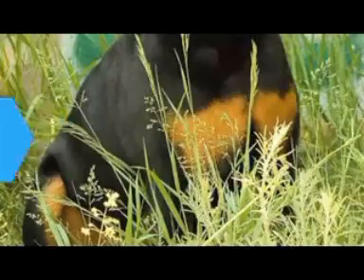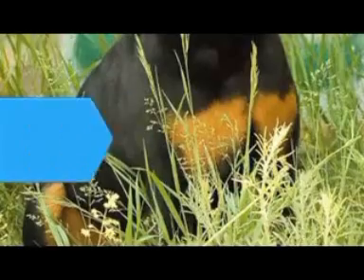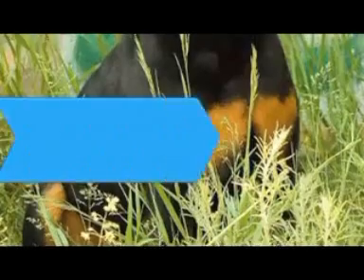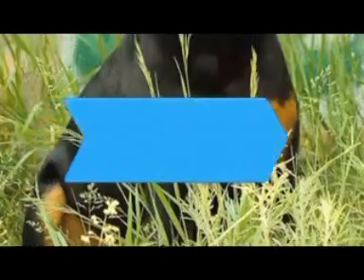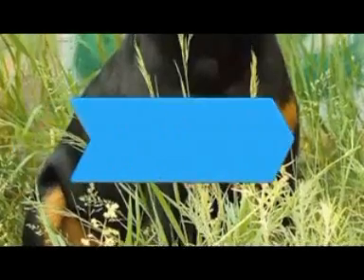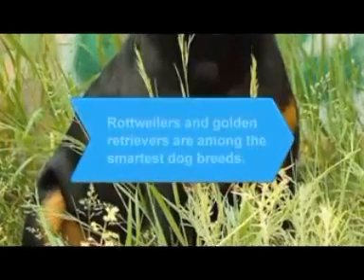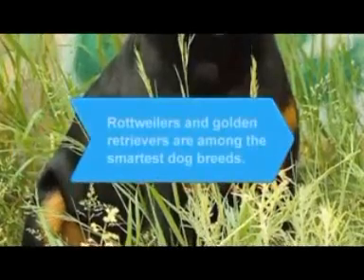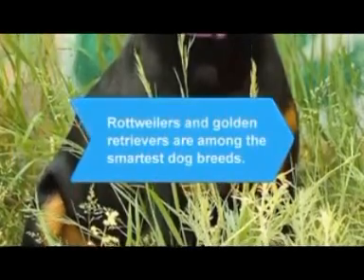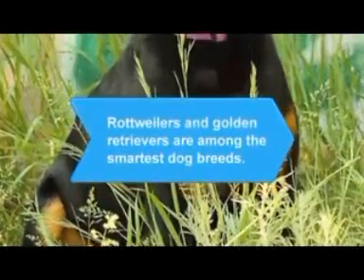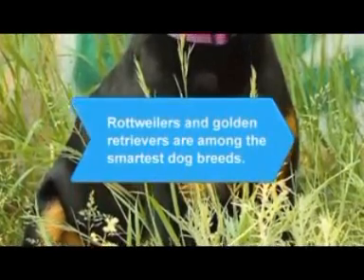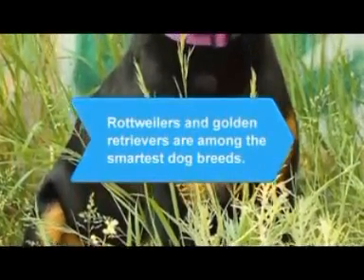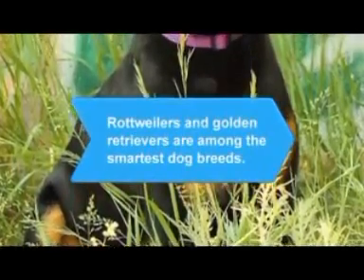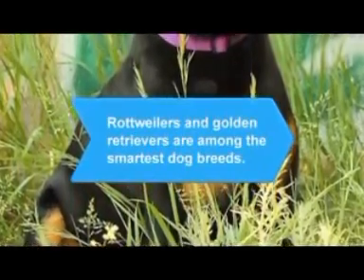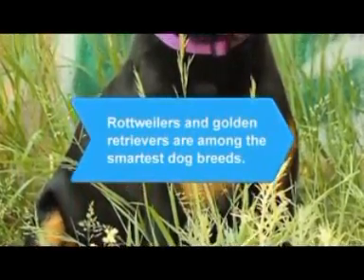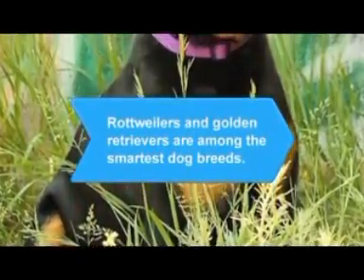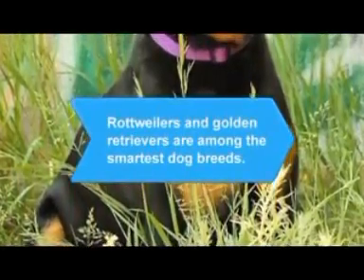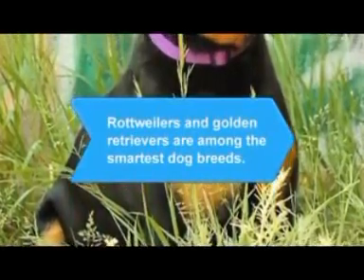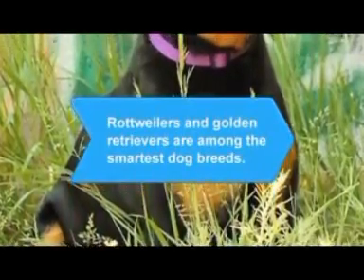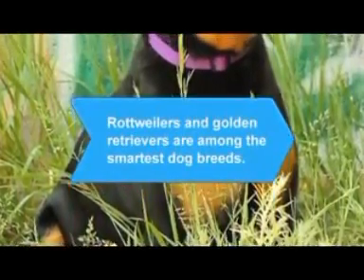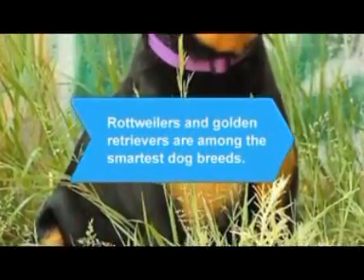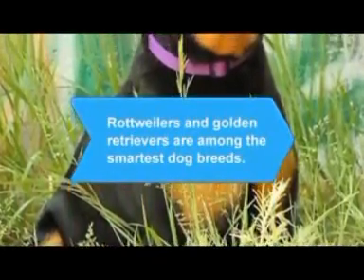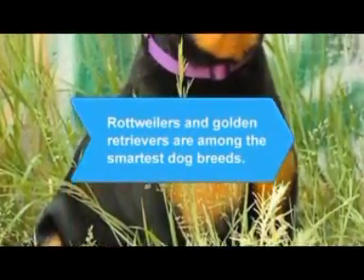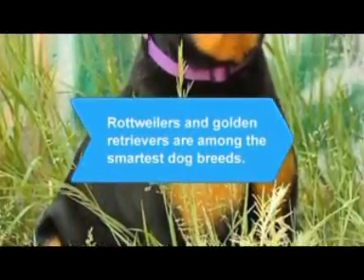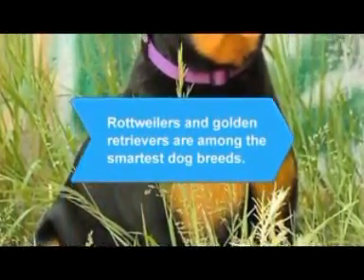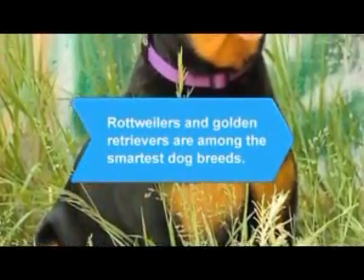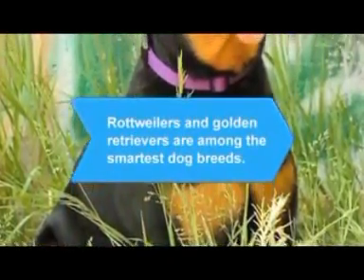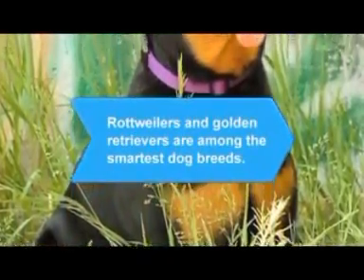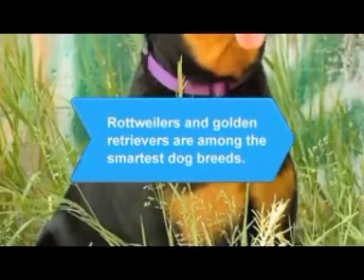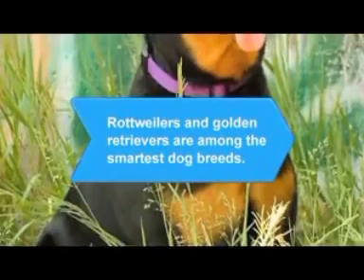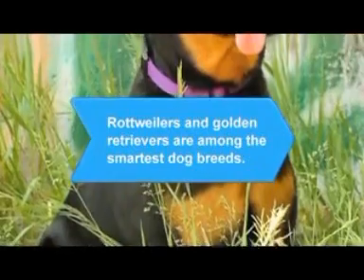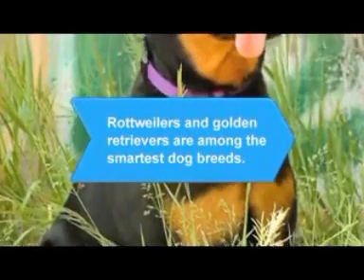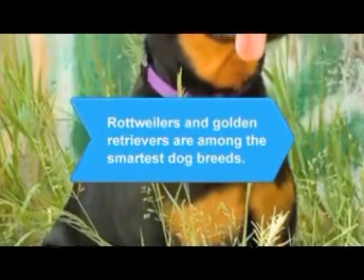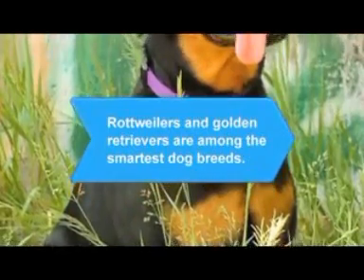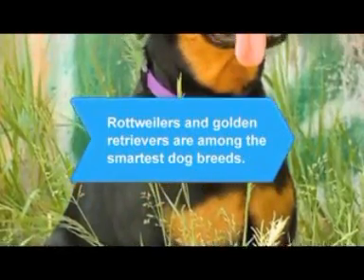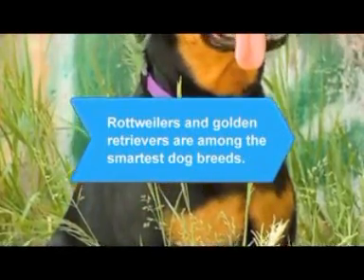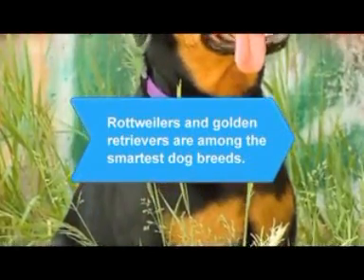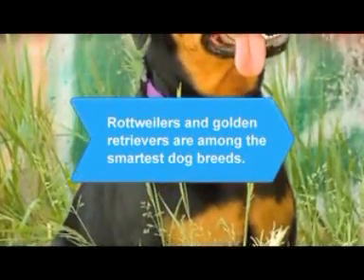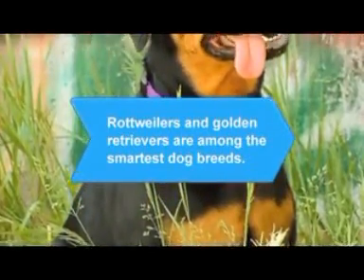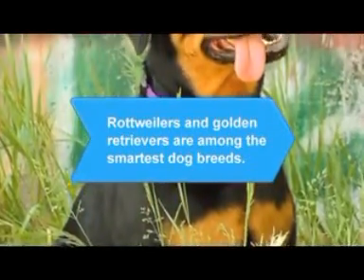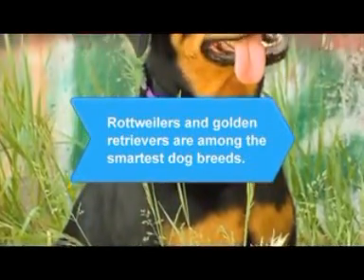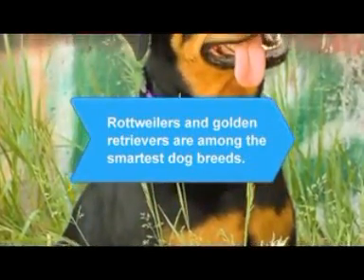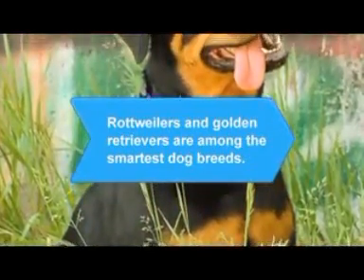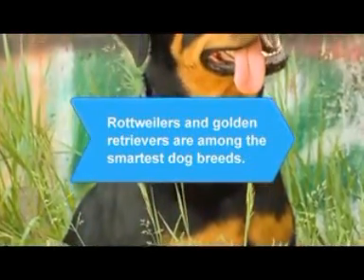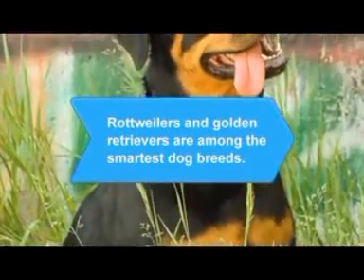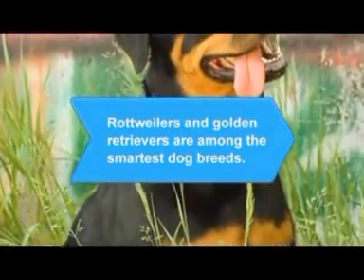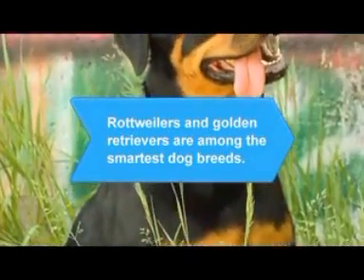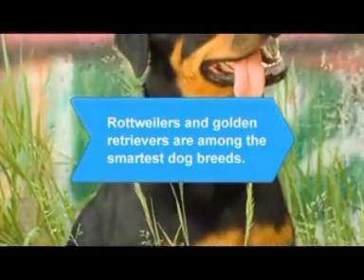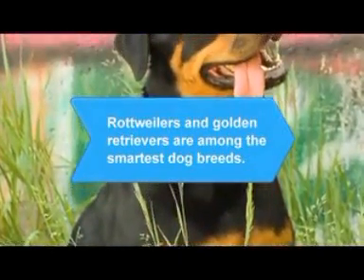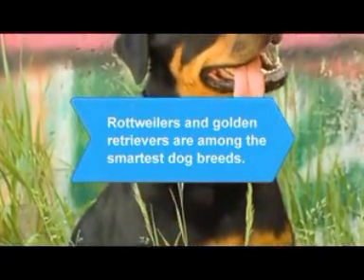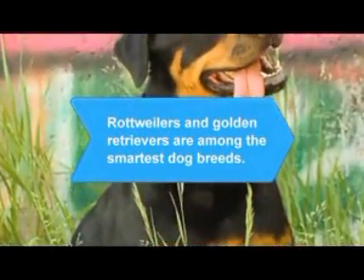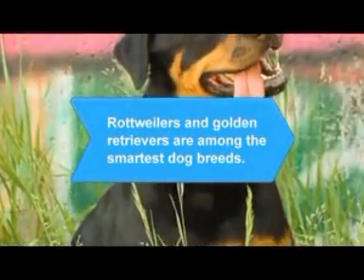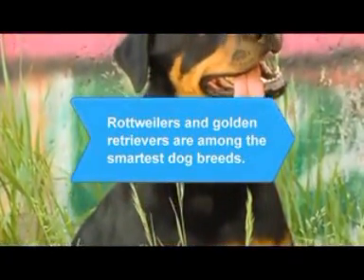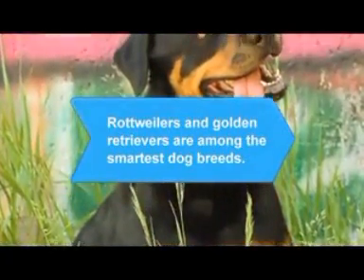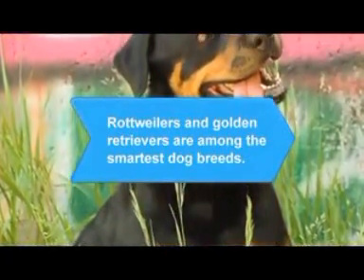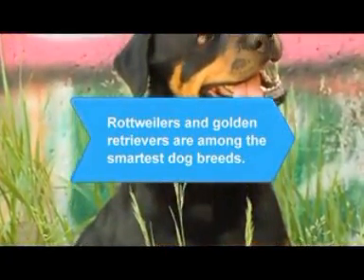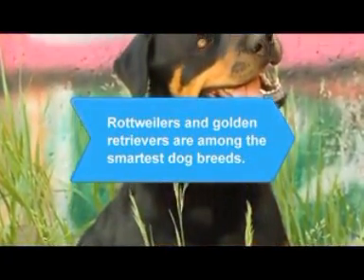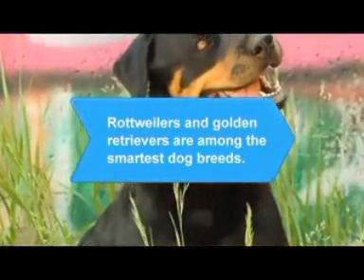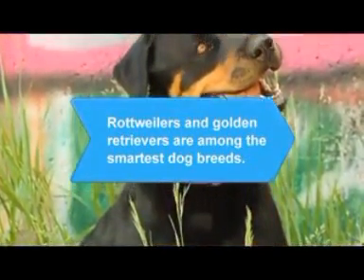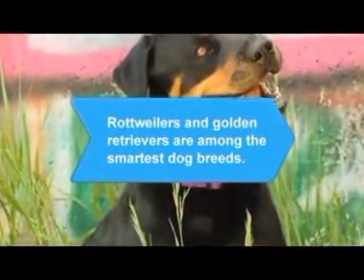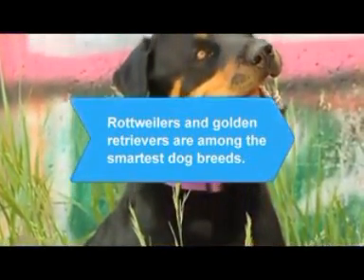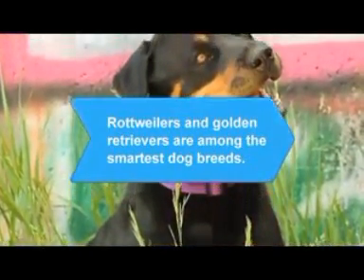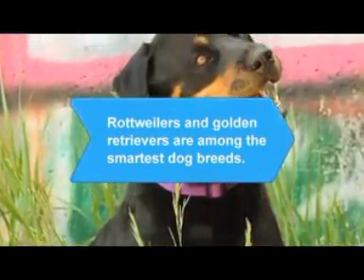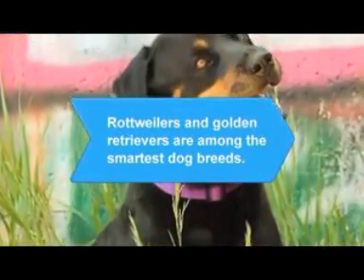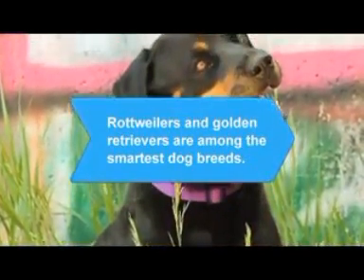Did you know? Rottweilers and Golden Retrievers are among the most intelligent dog breeds, while the Beagle, Basset Hound, and Bulldog are ranked the lowest.